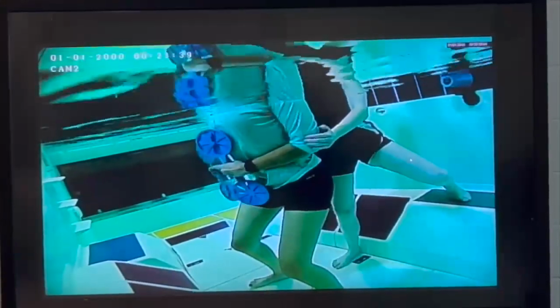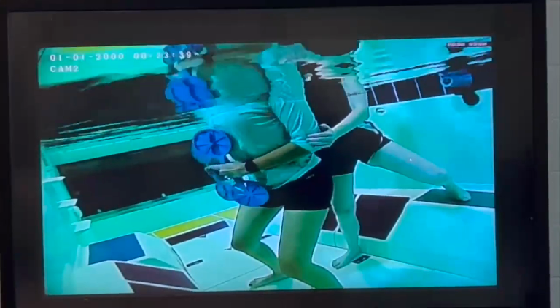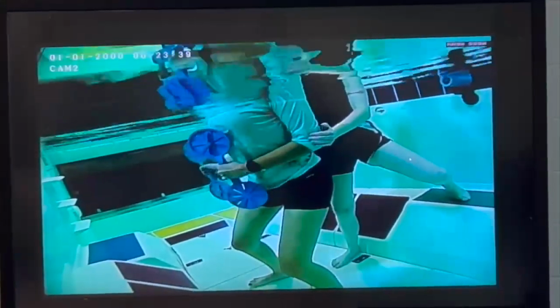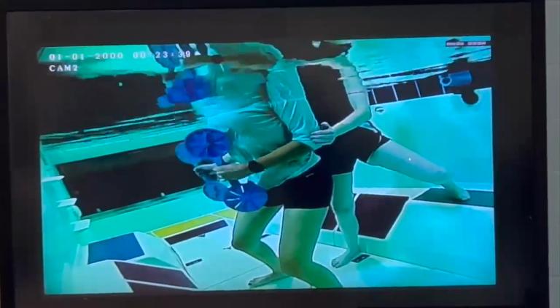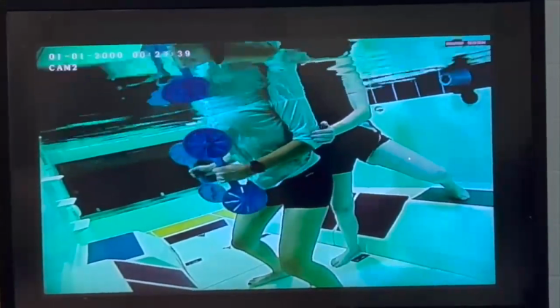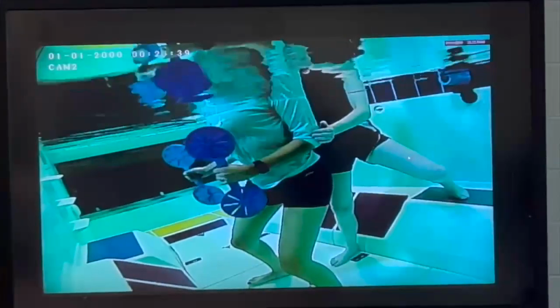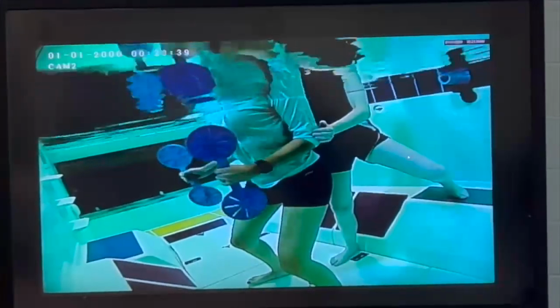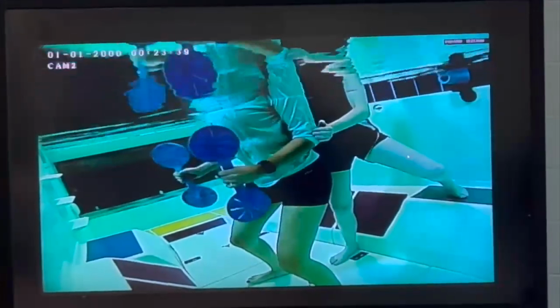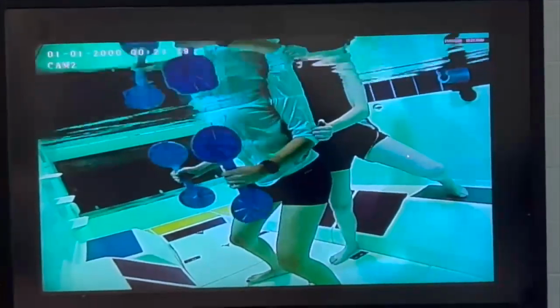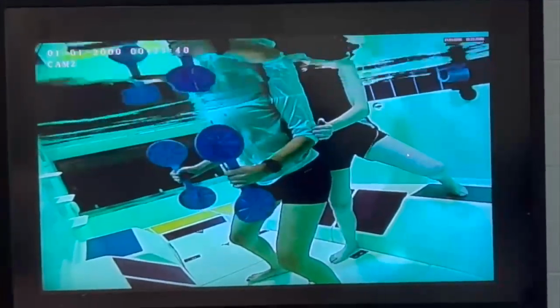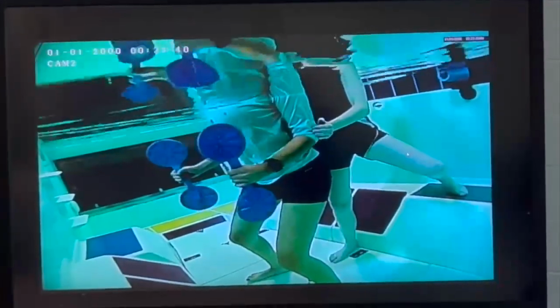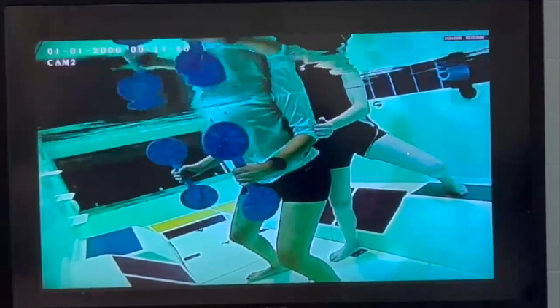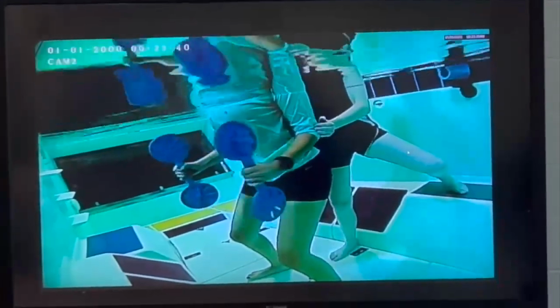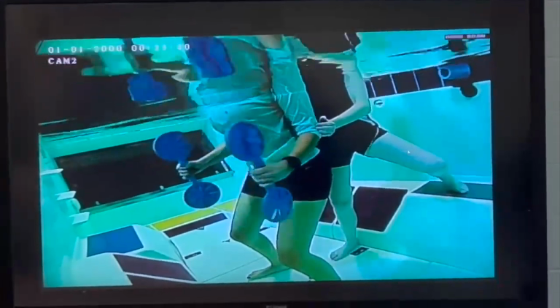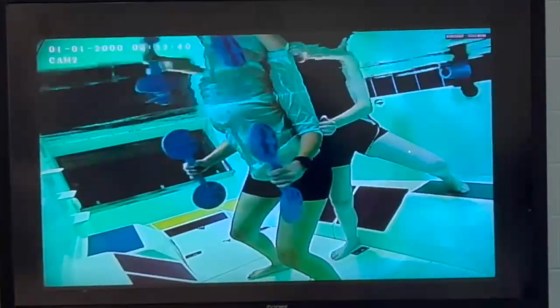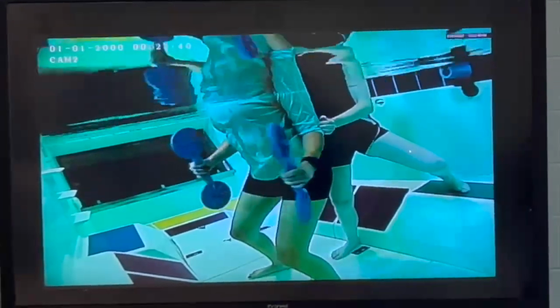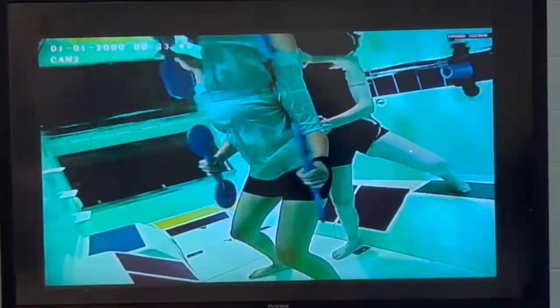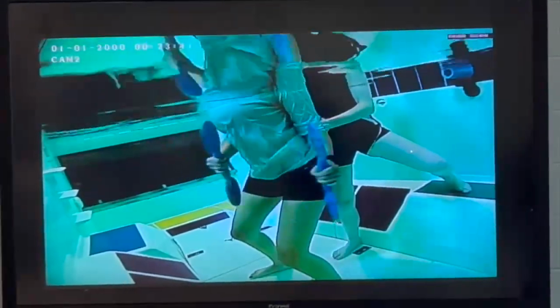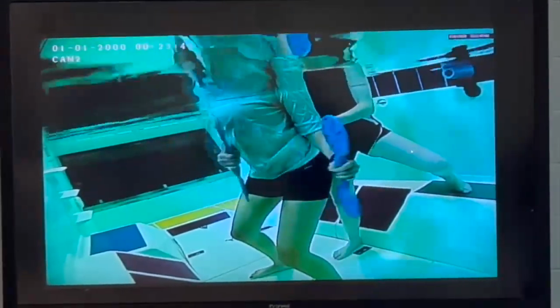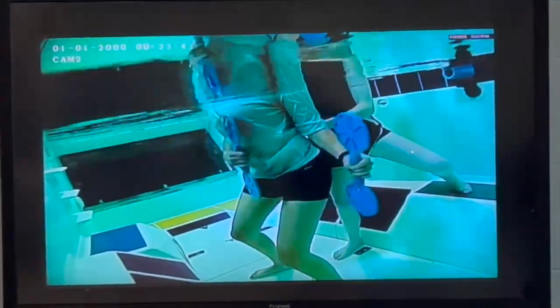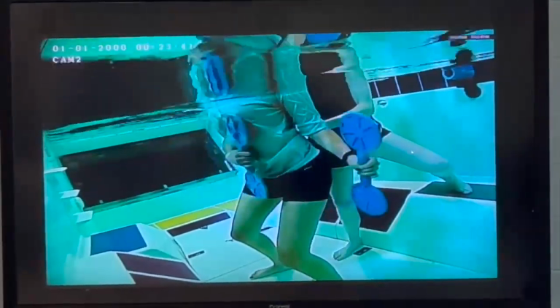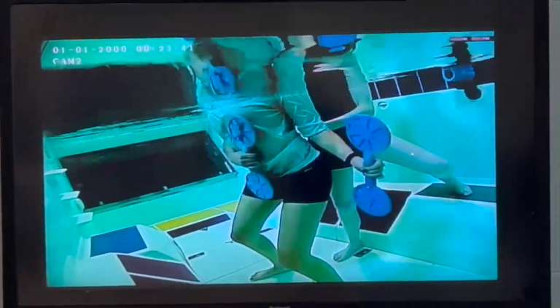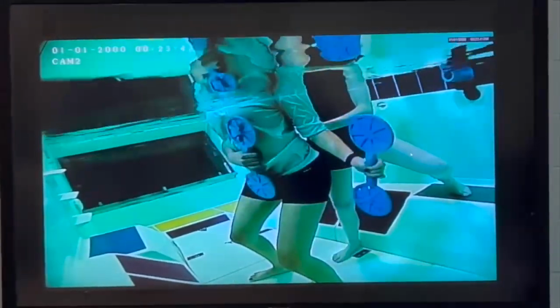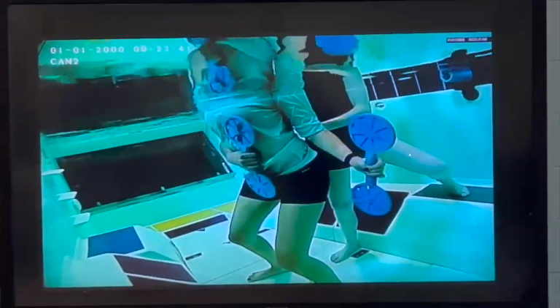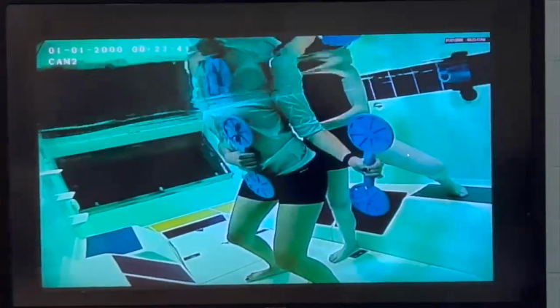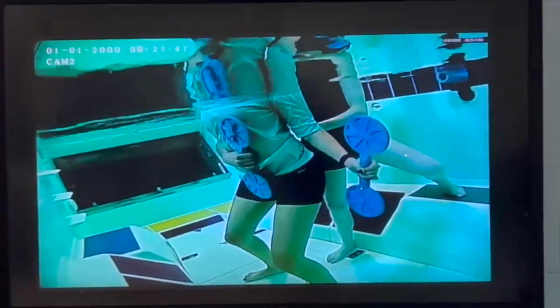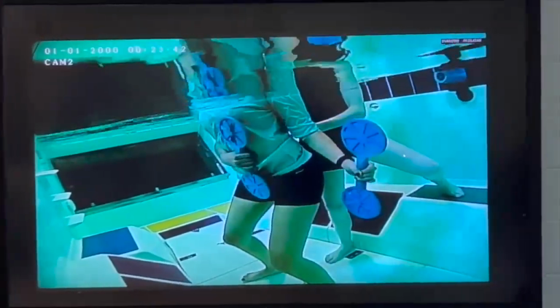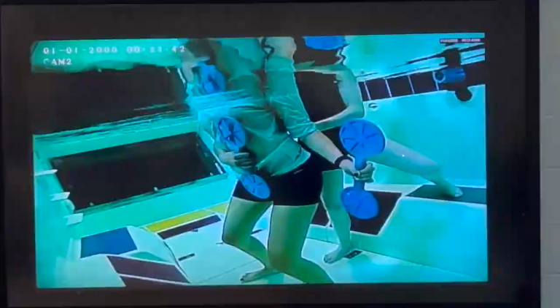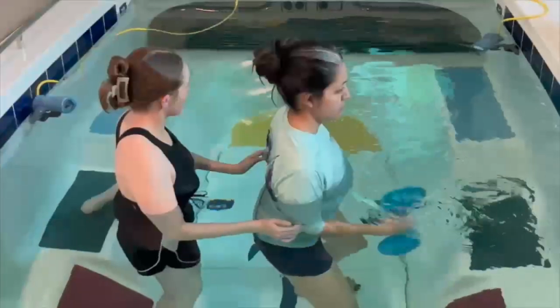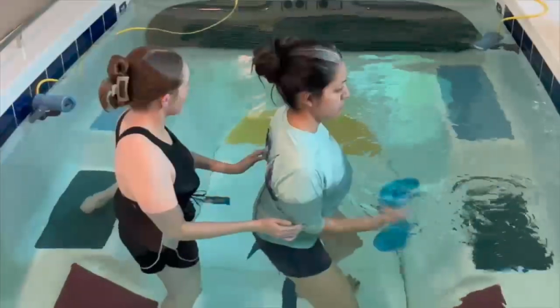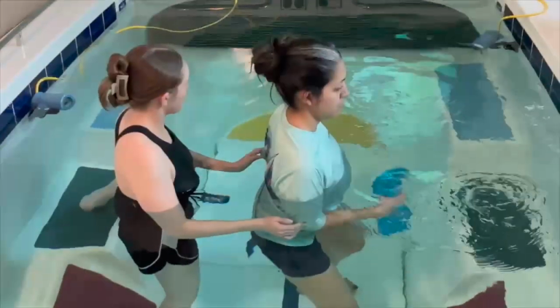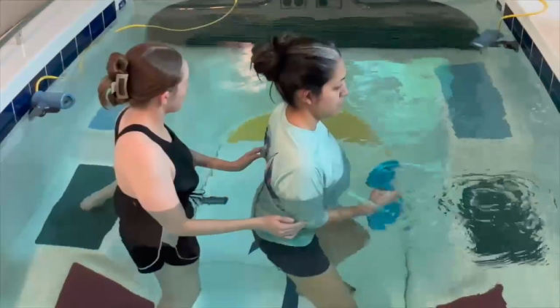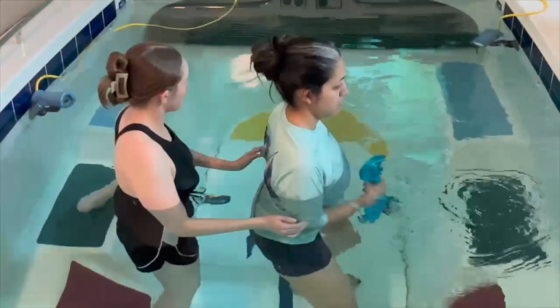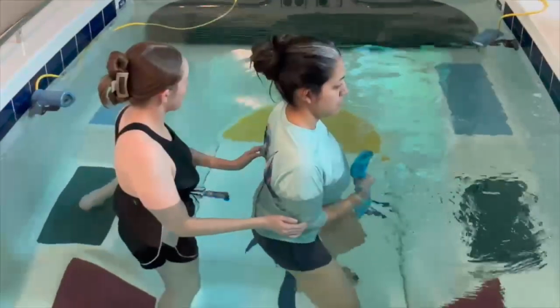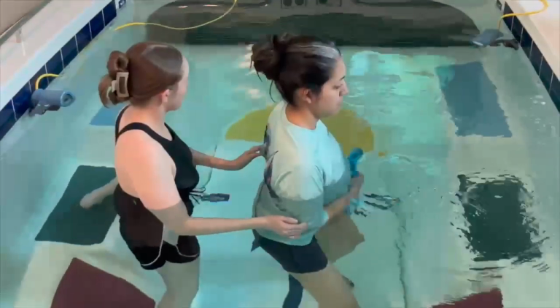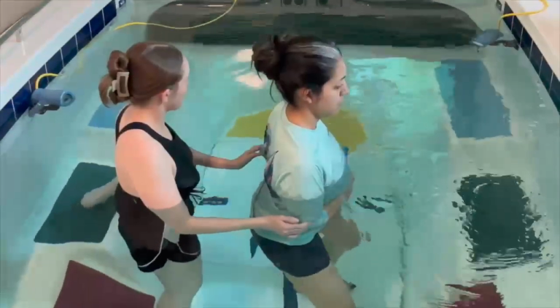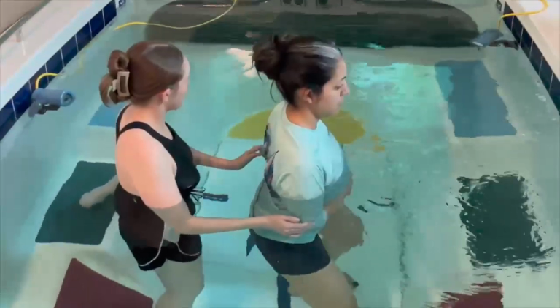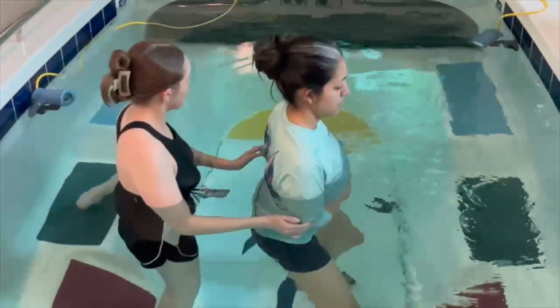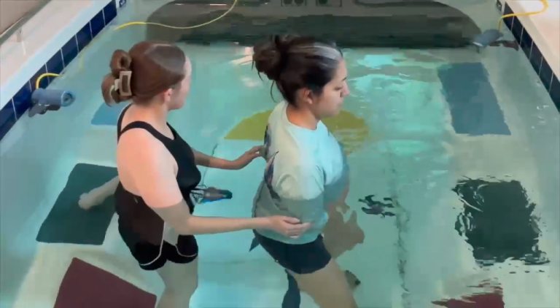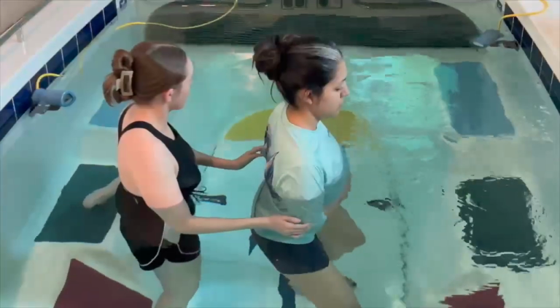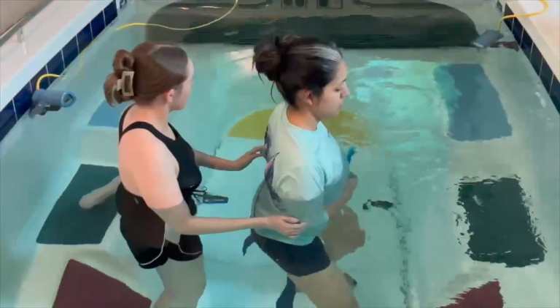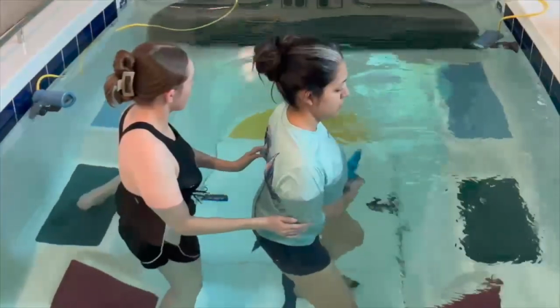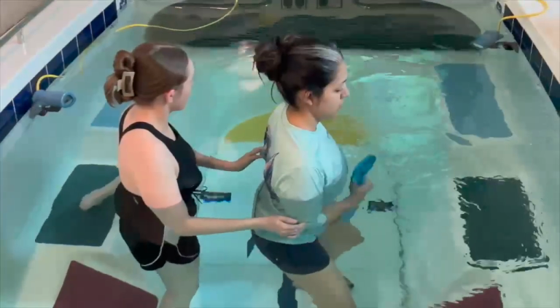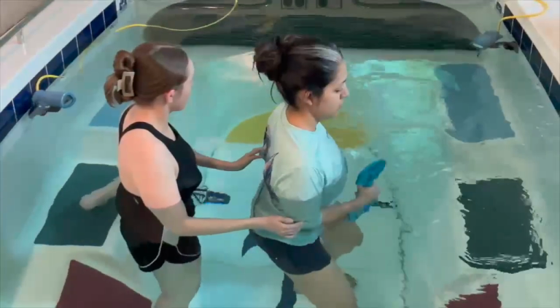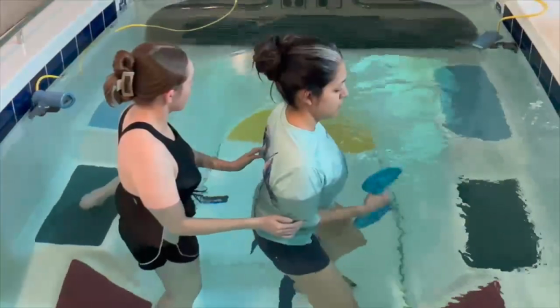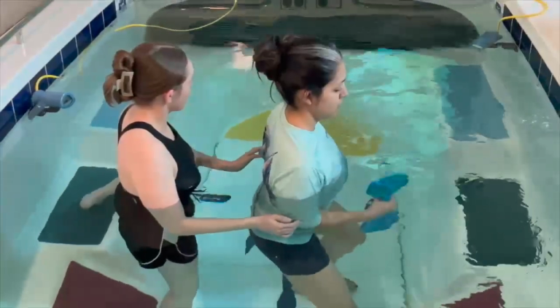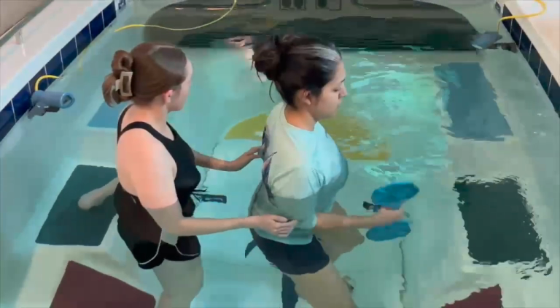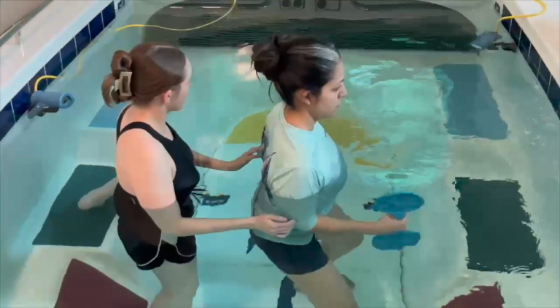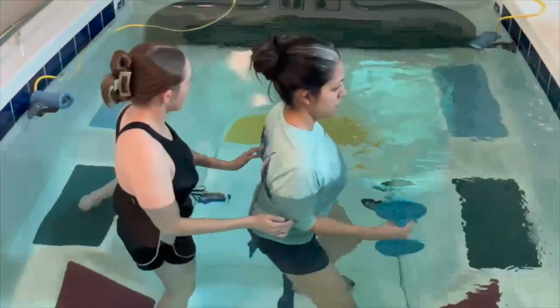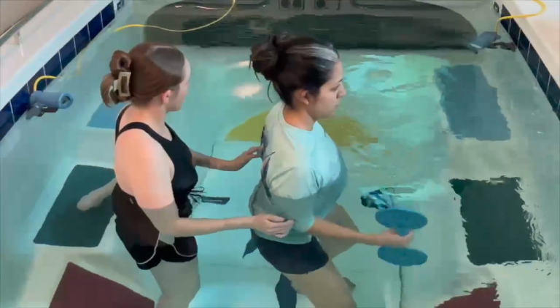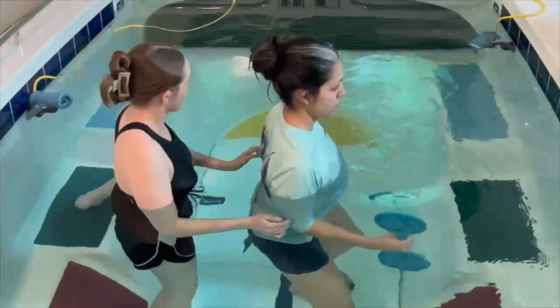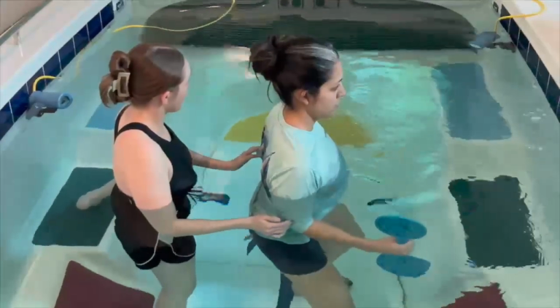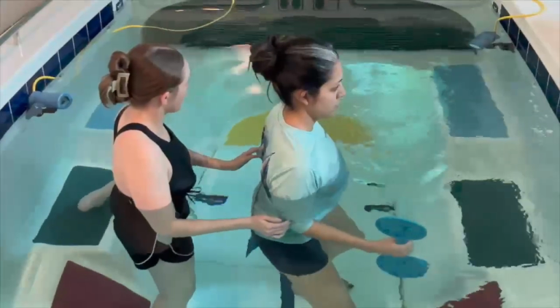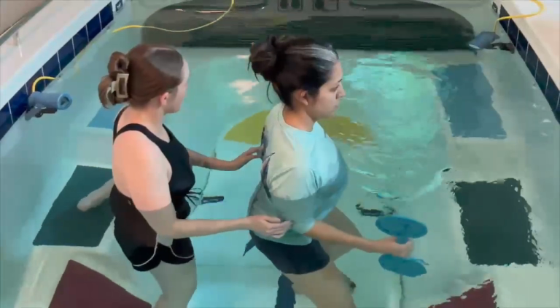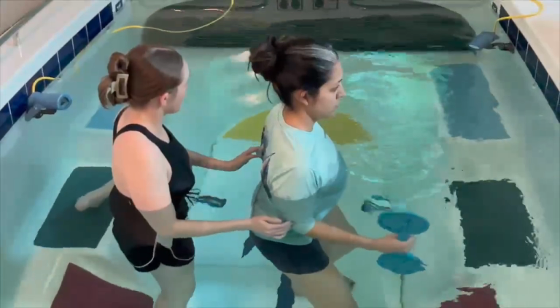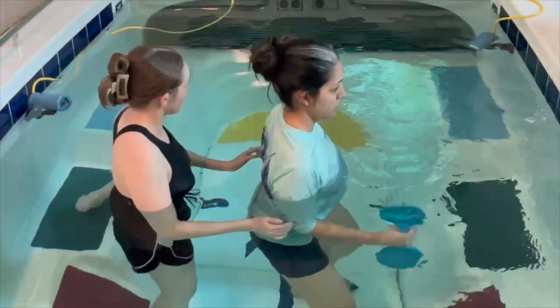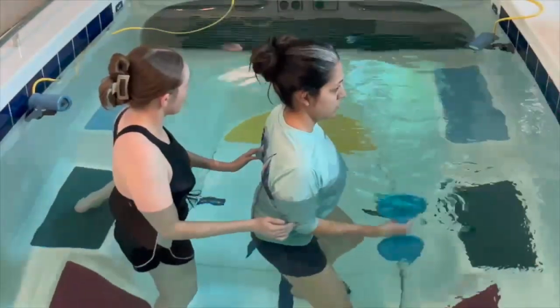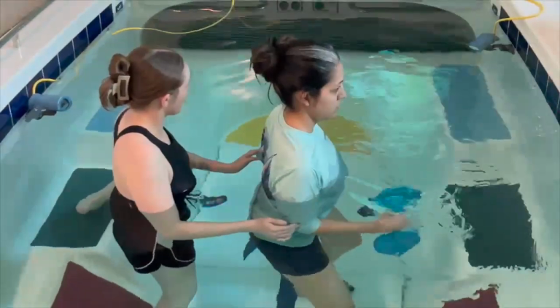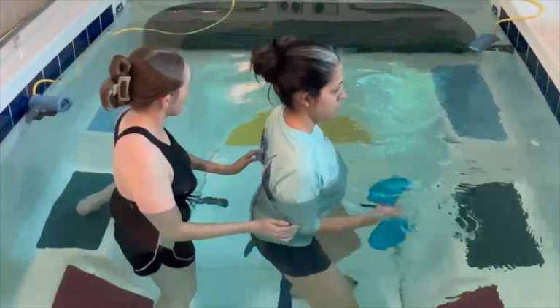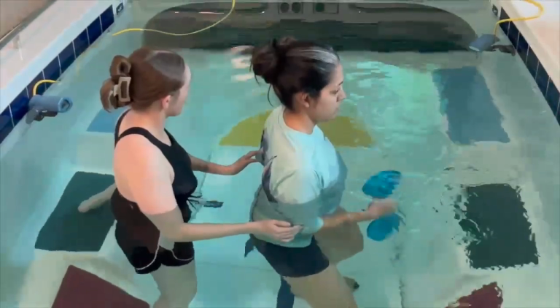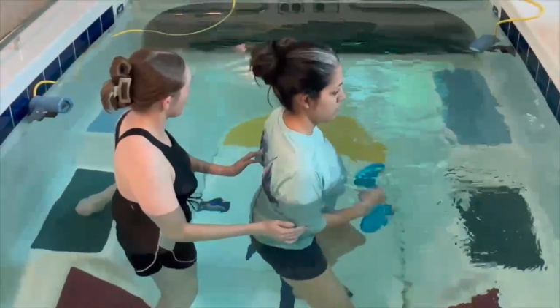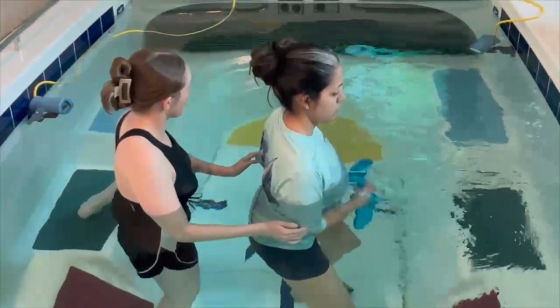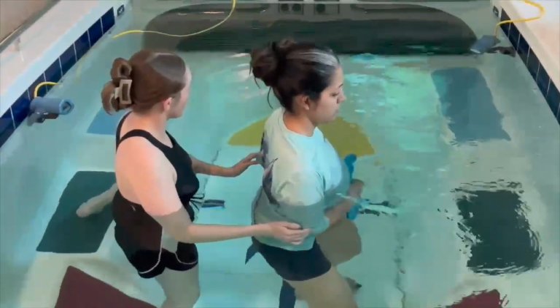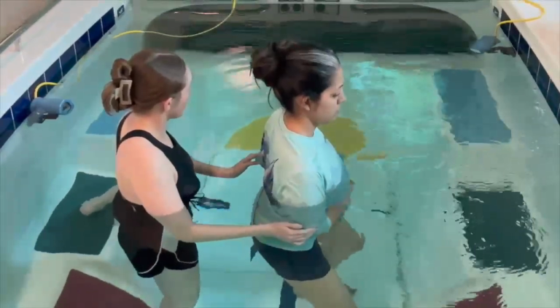The same concept applies to speed. The slower you go, the easier it is, but the faster you go, the harder the movement becomes.